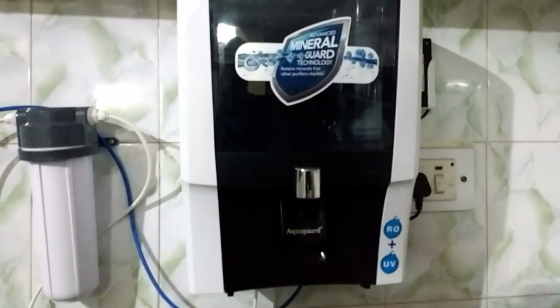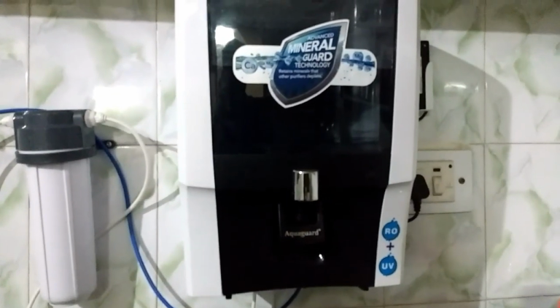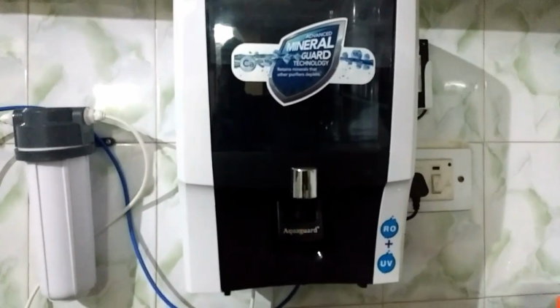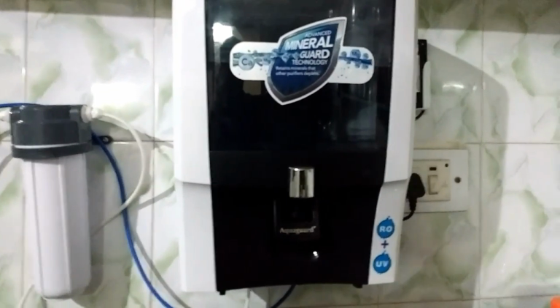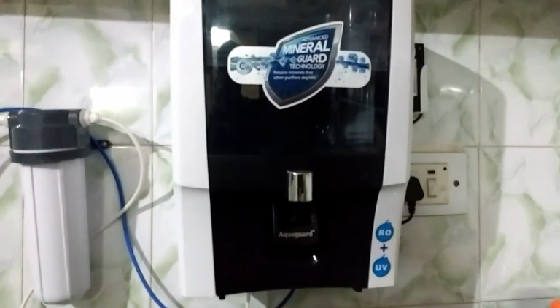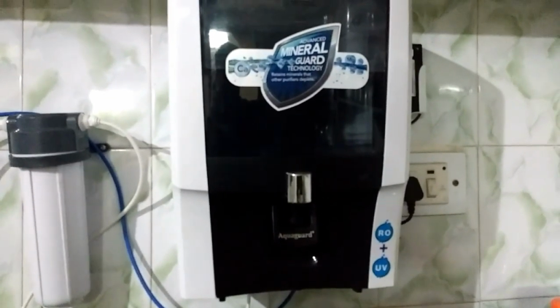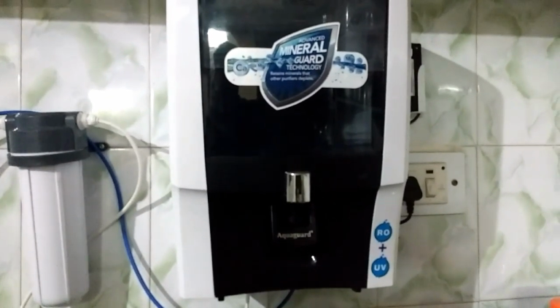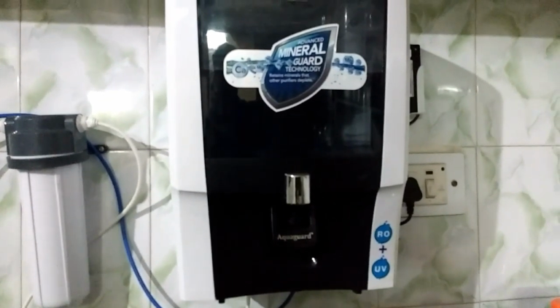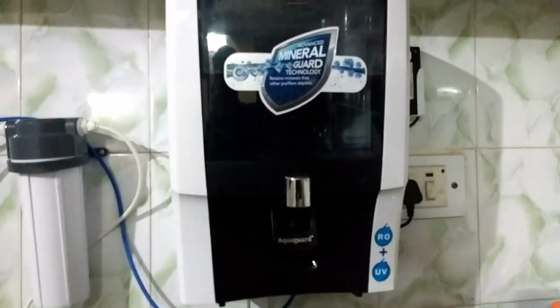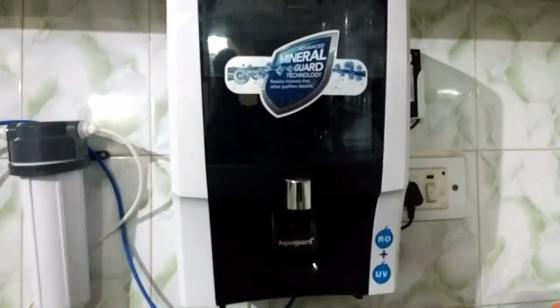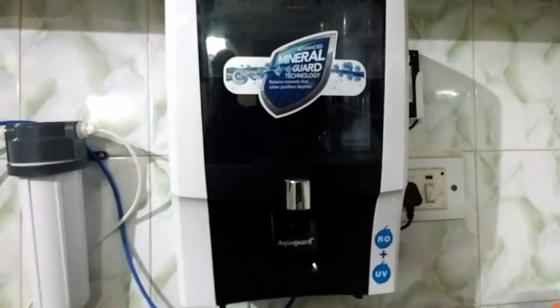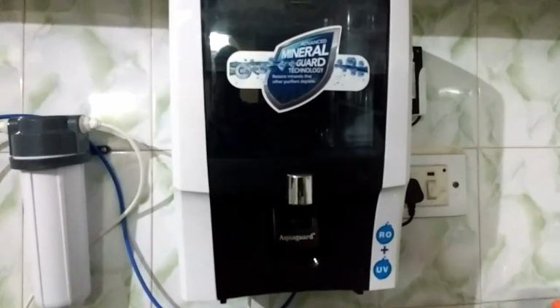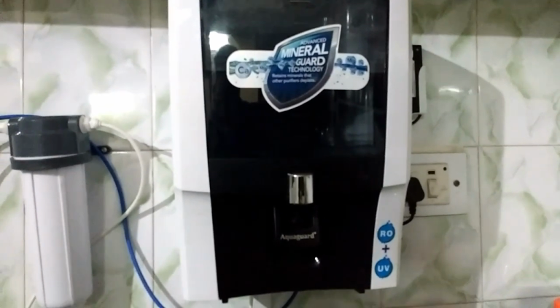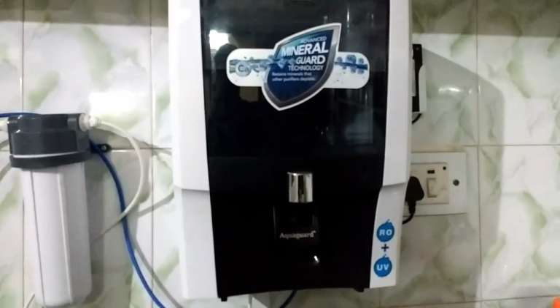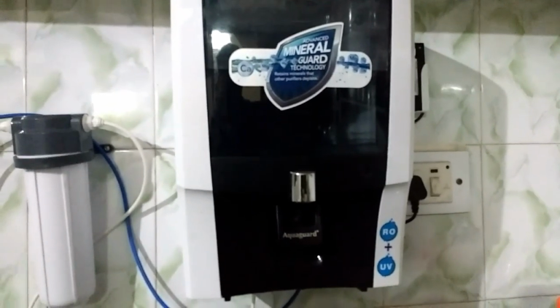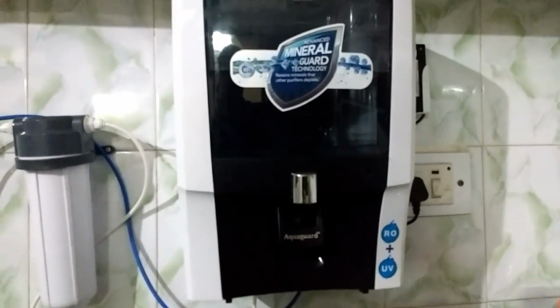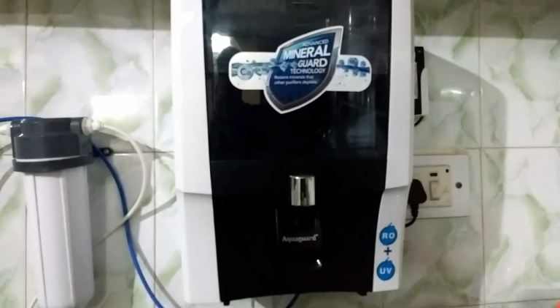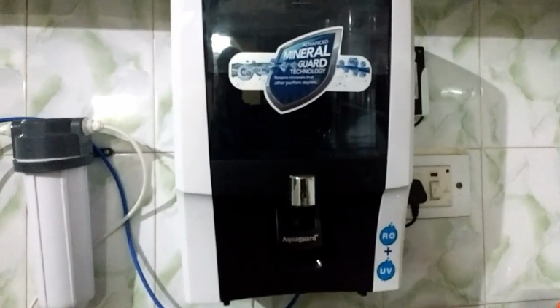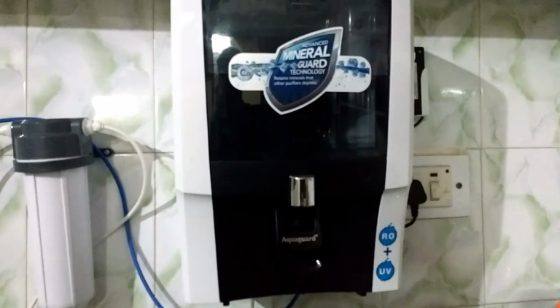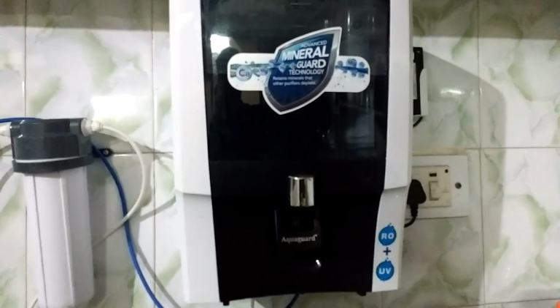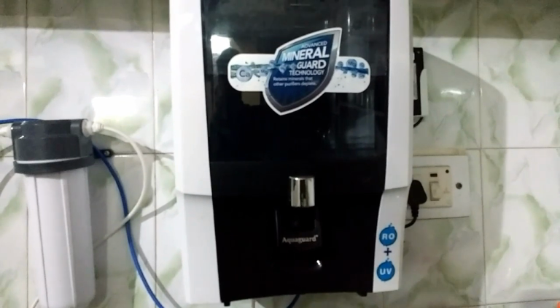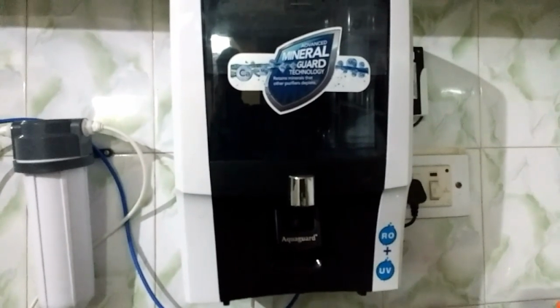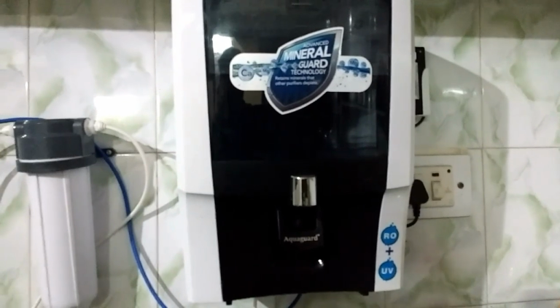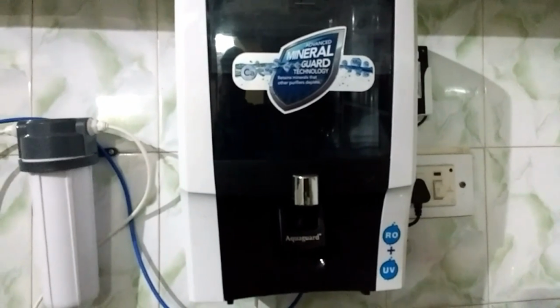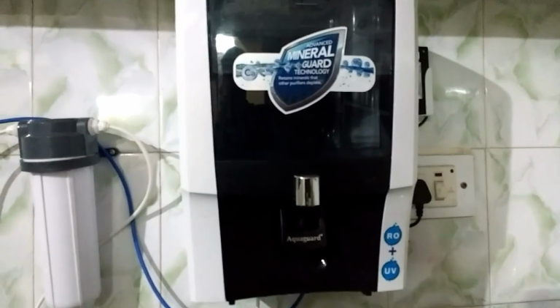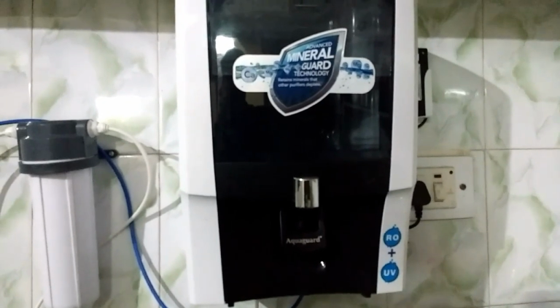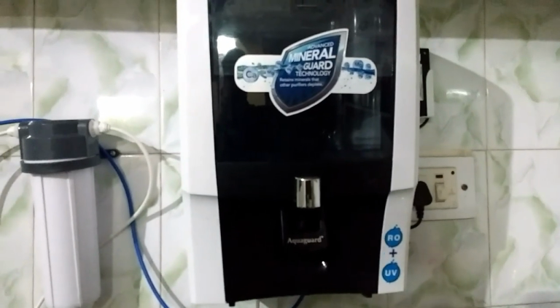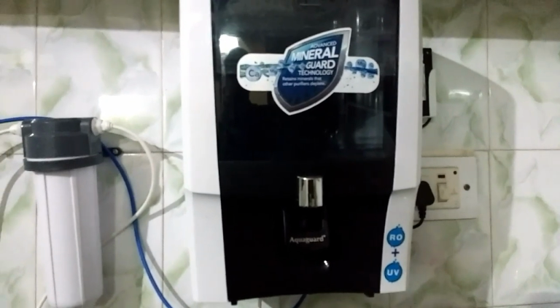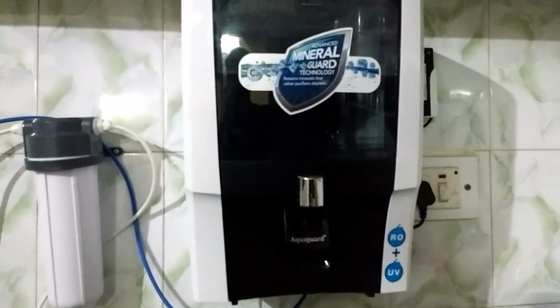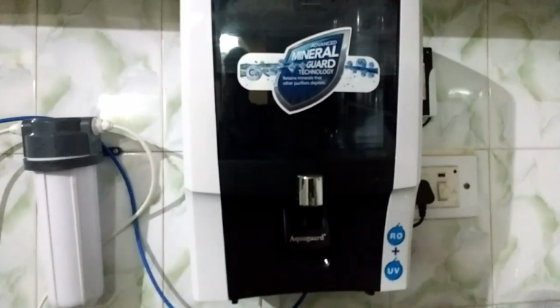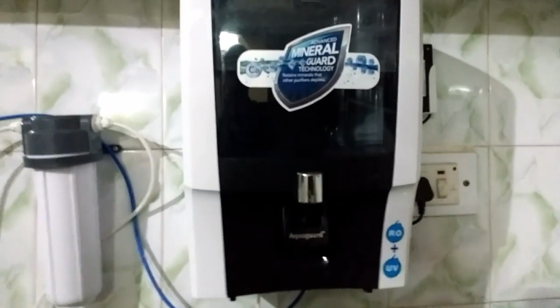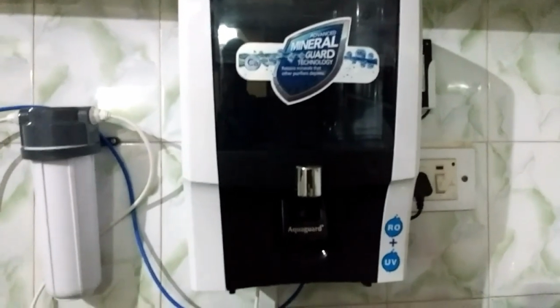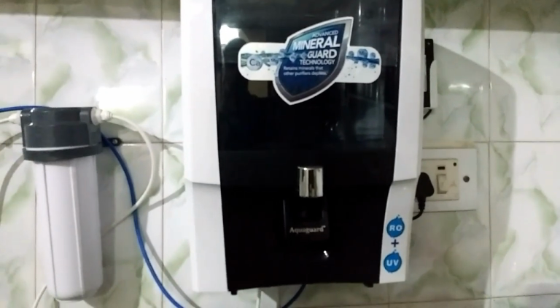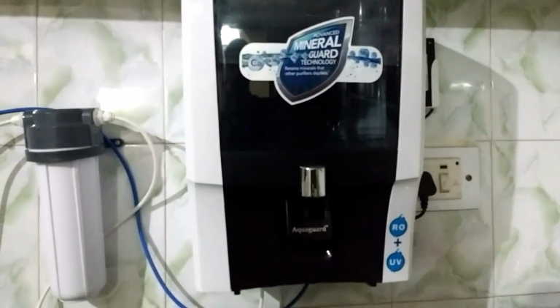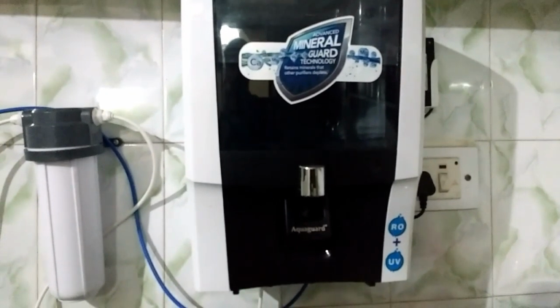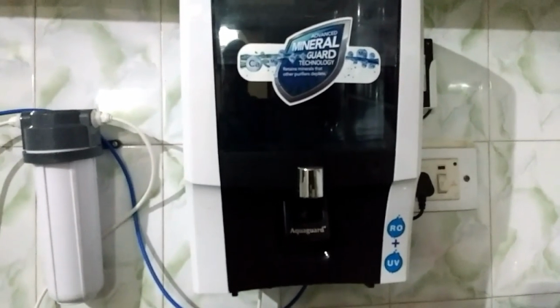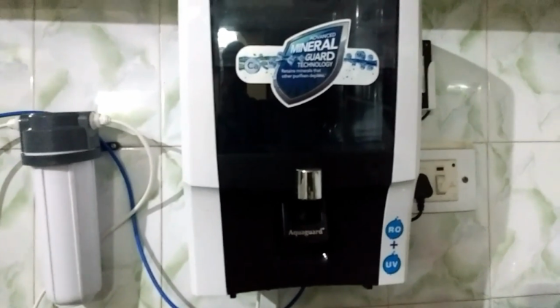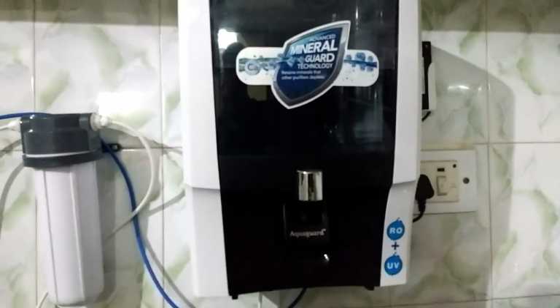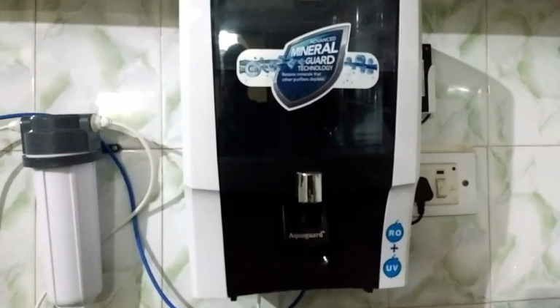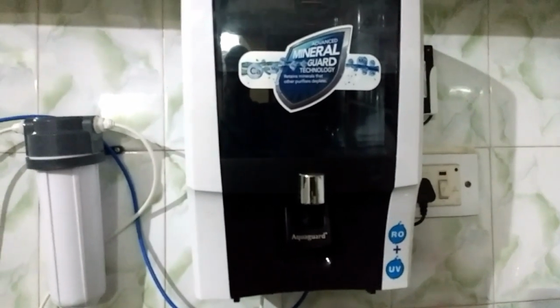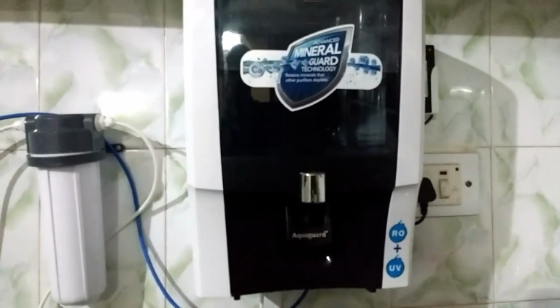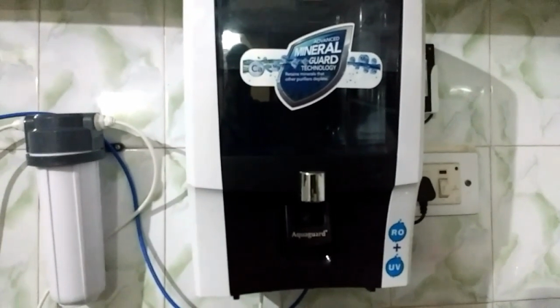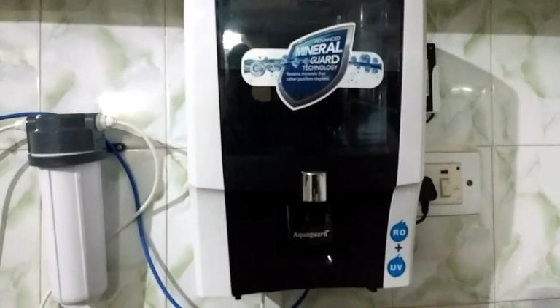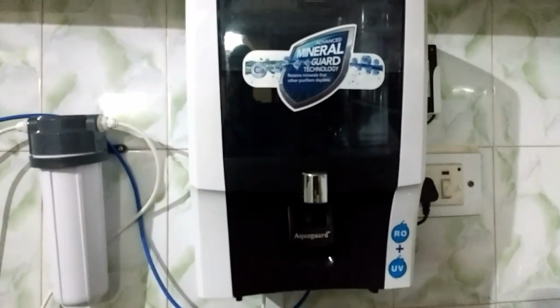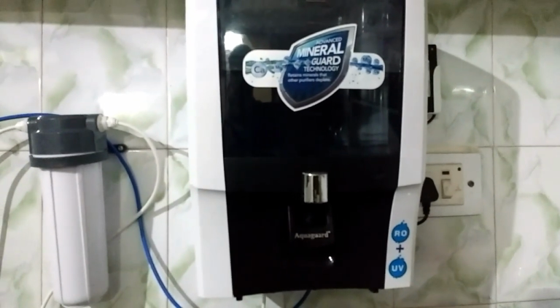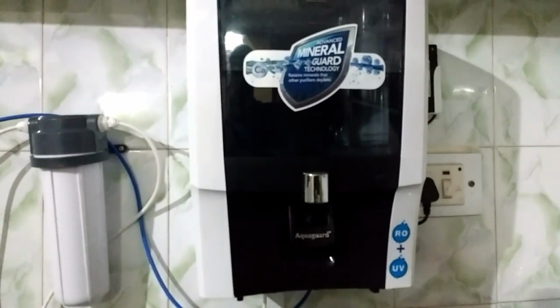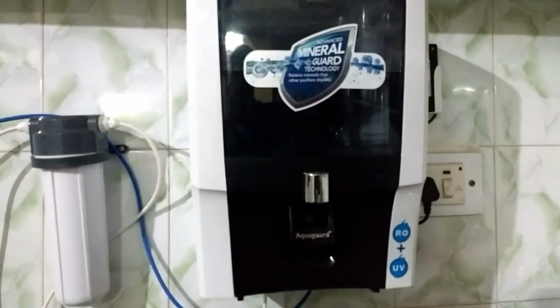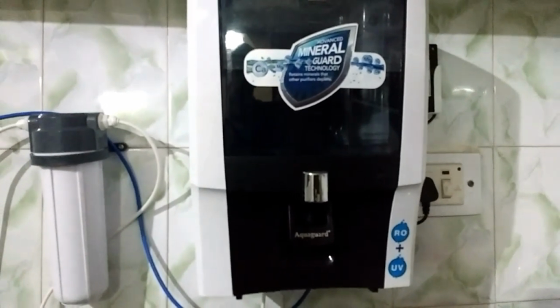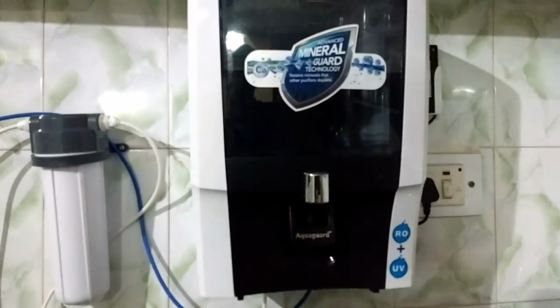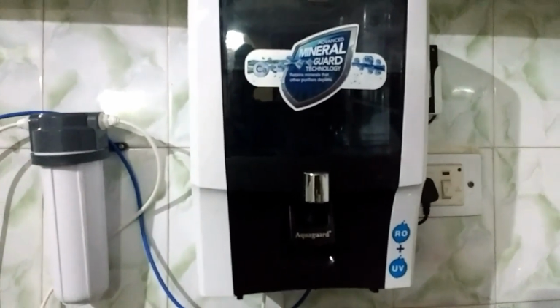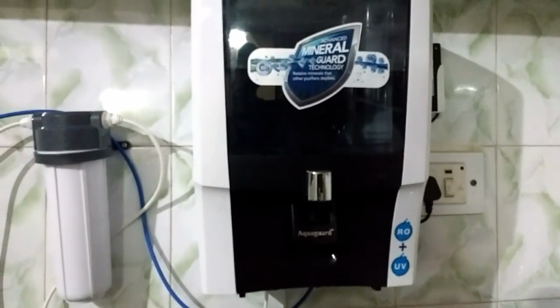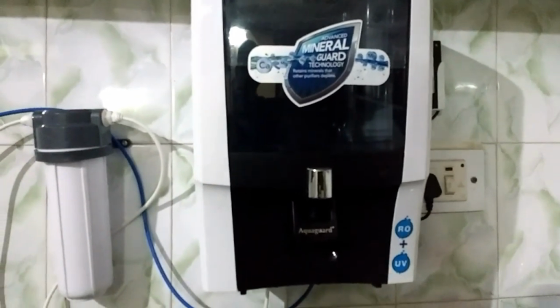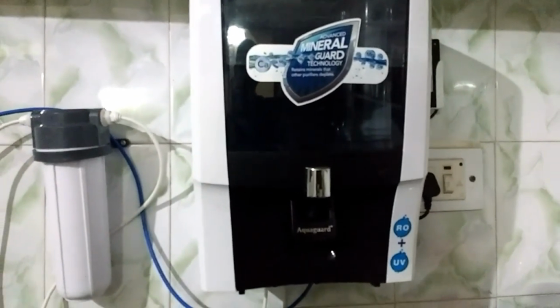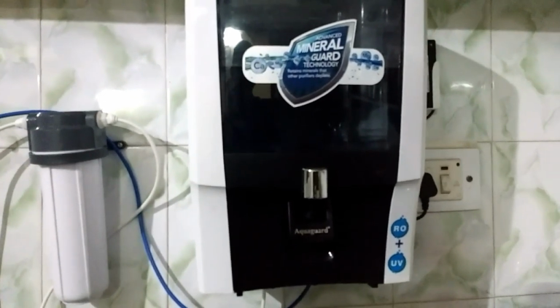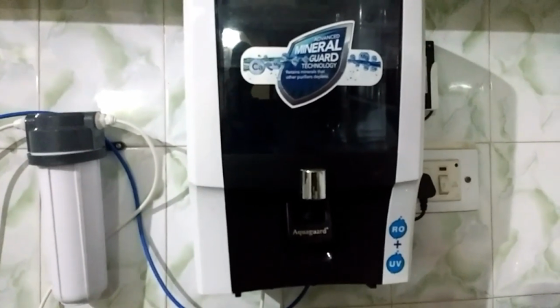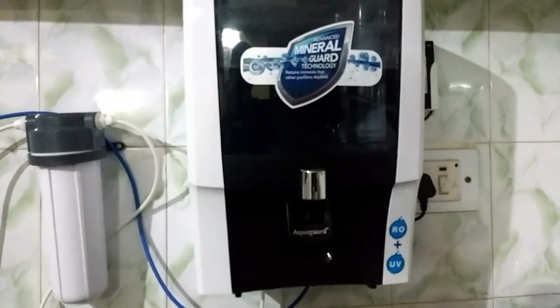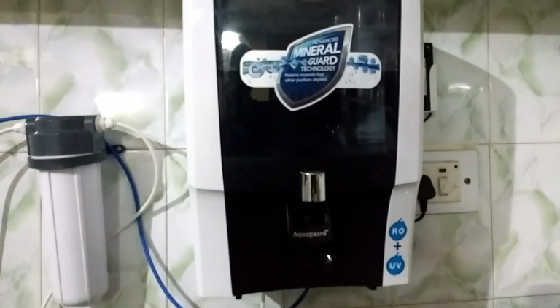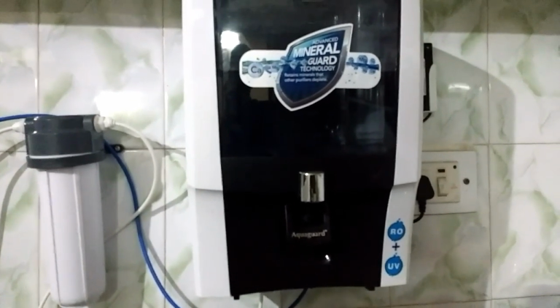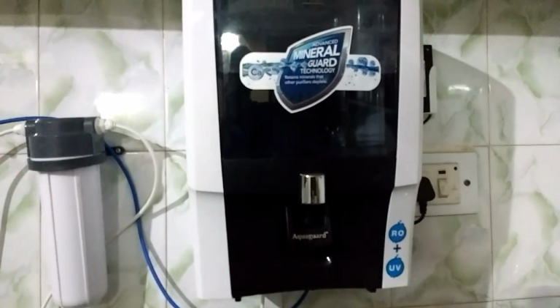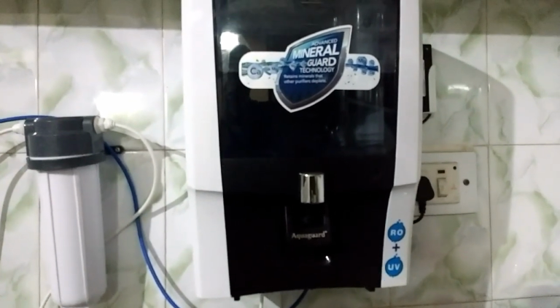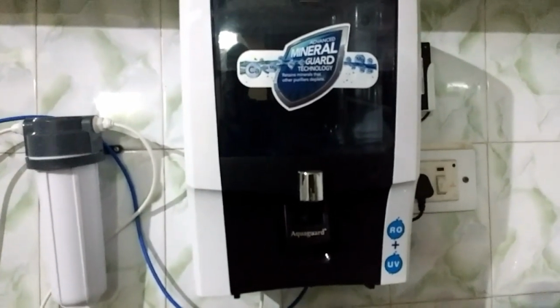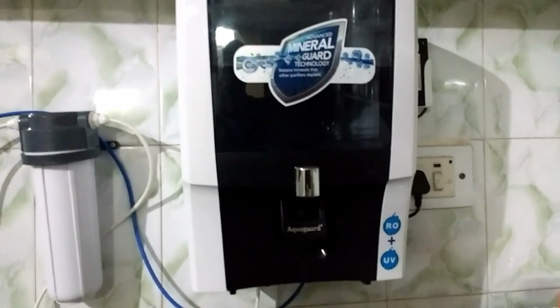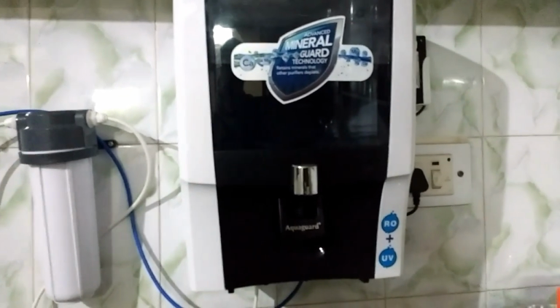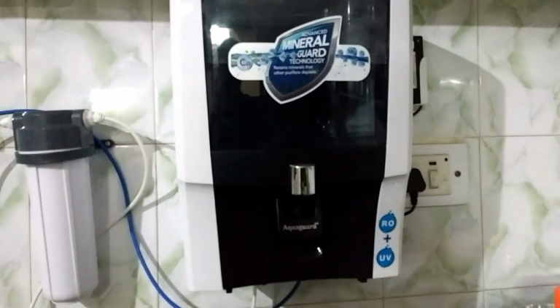So now I hope you know how to check the TDS of water. Thanks for watching this video.